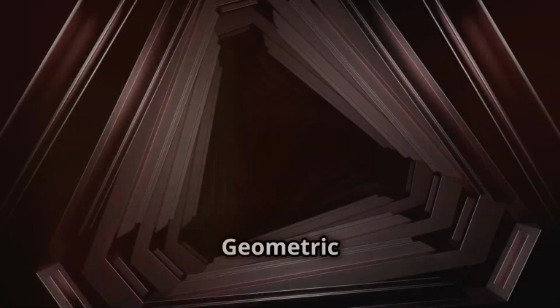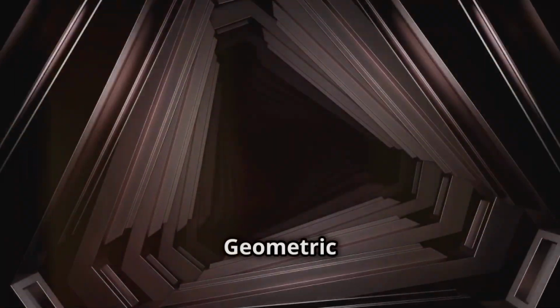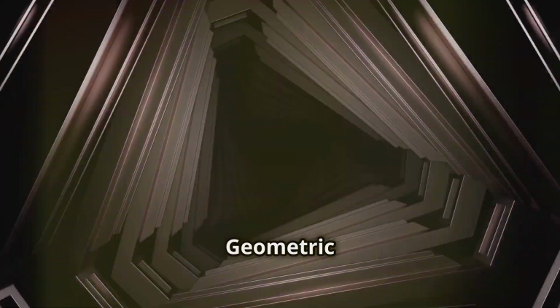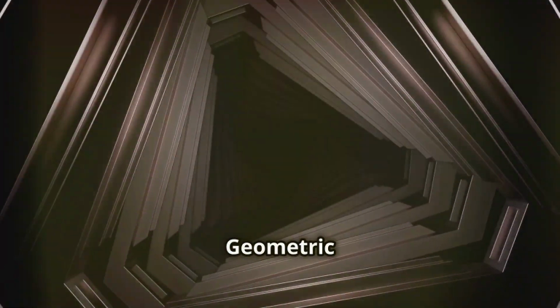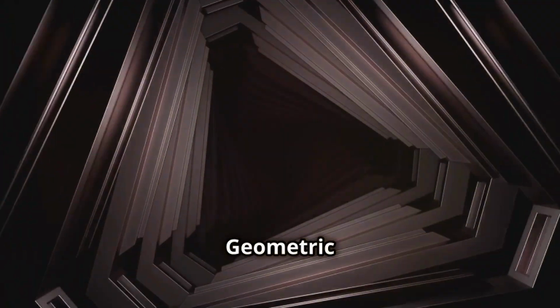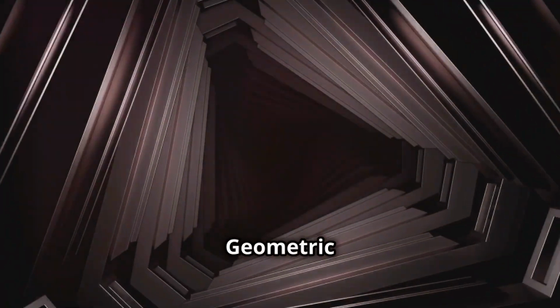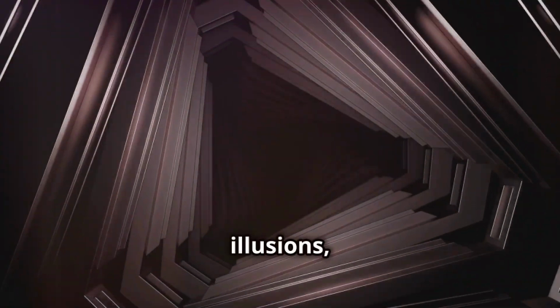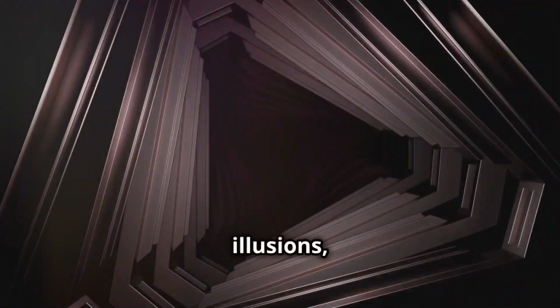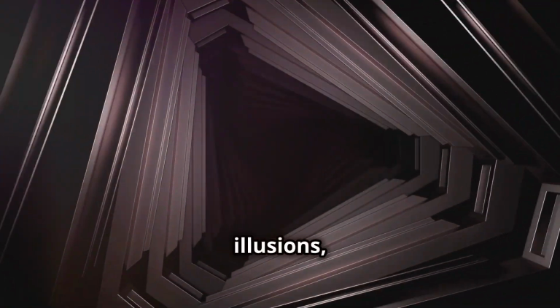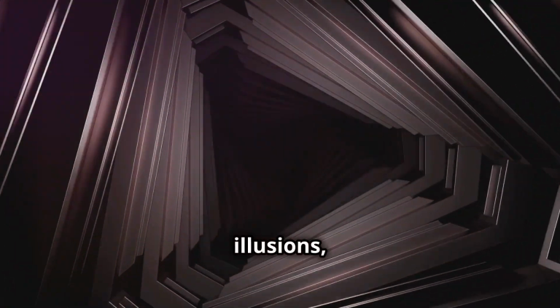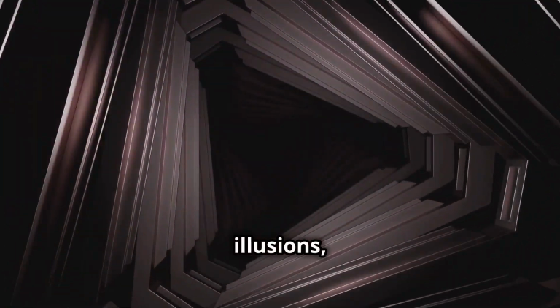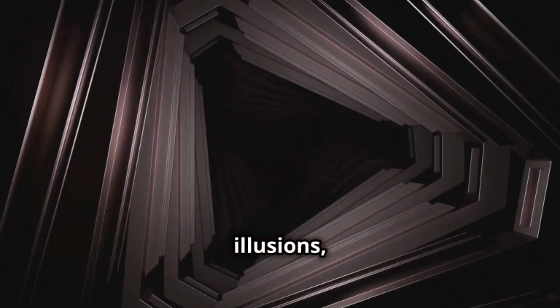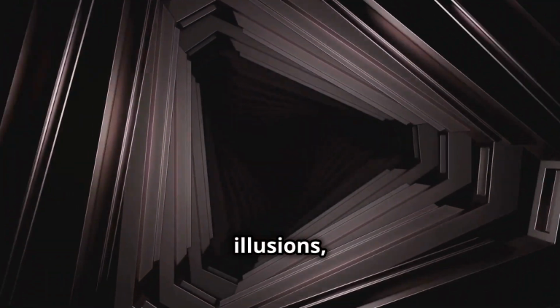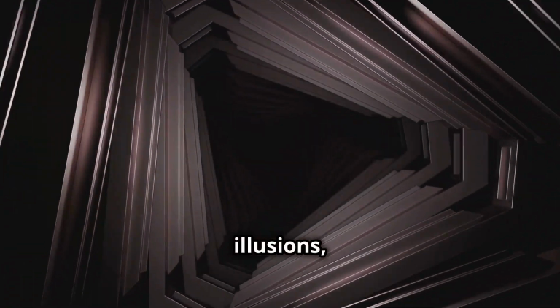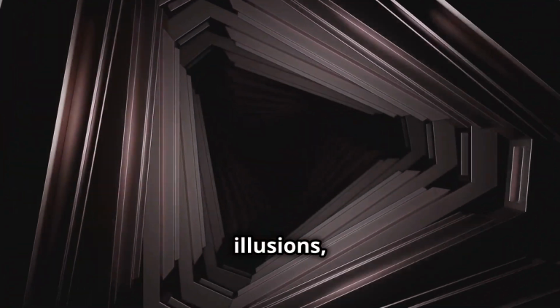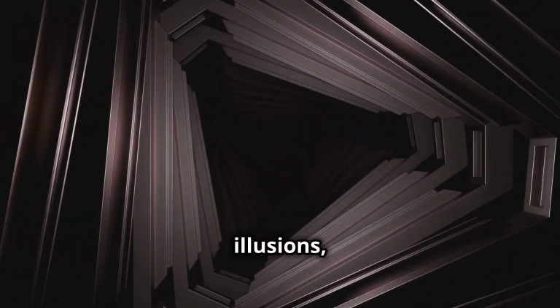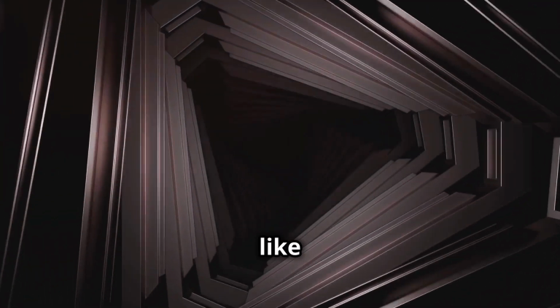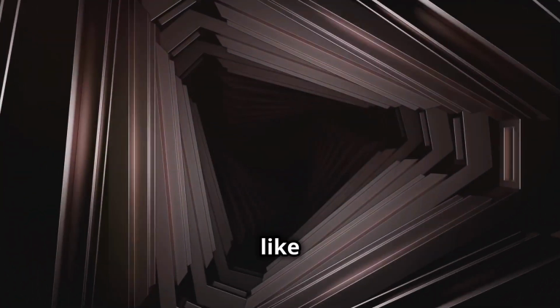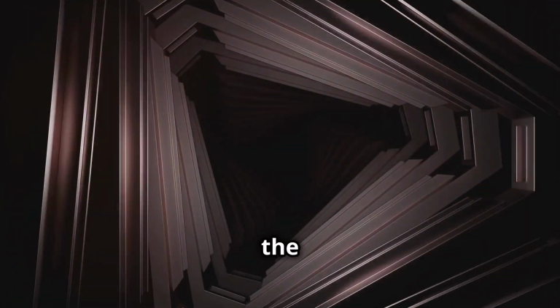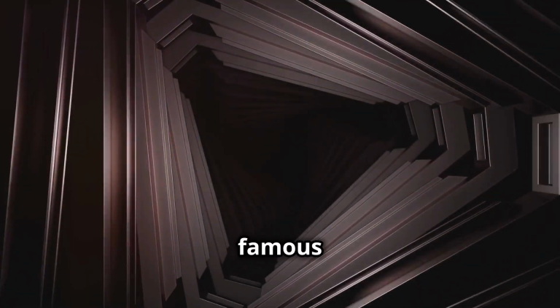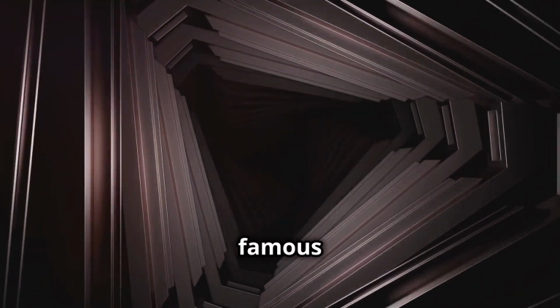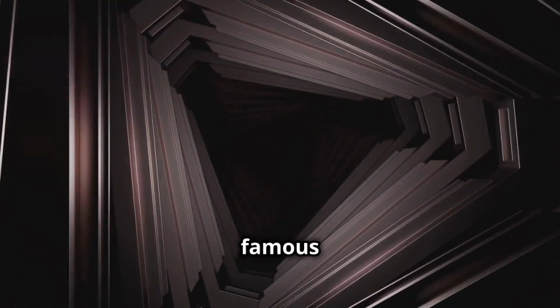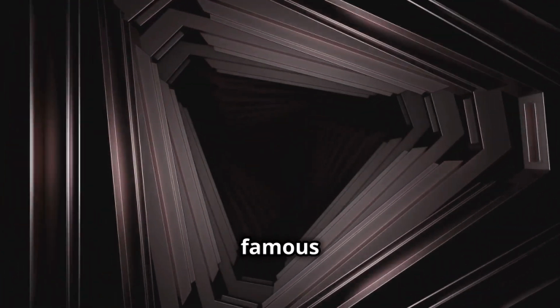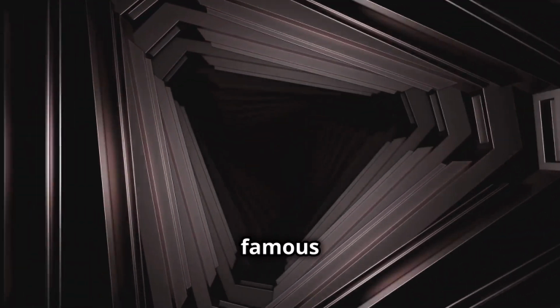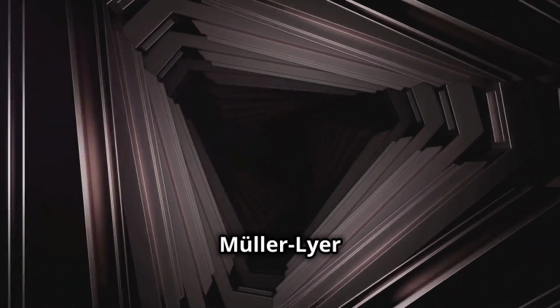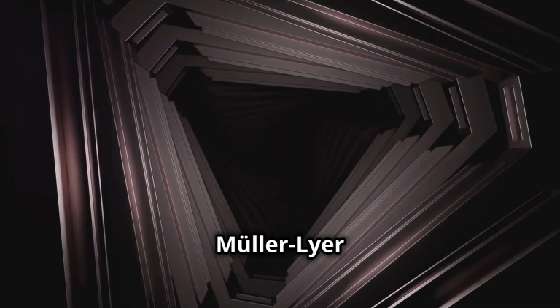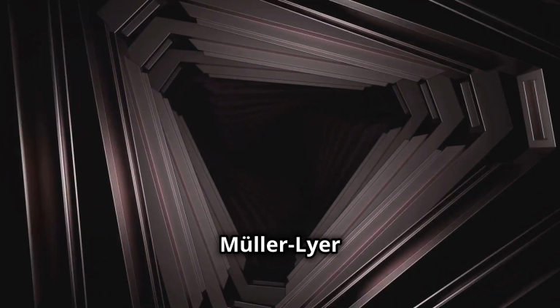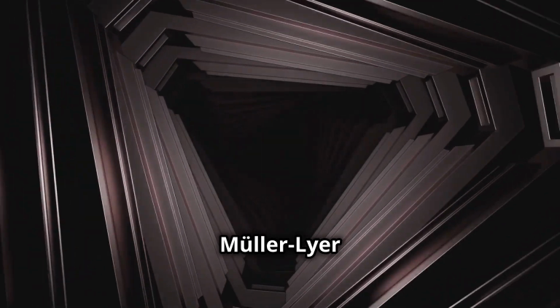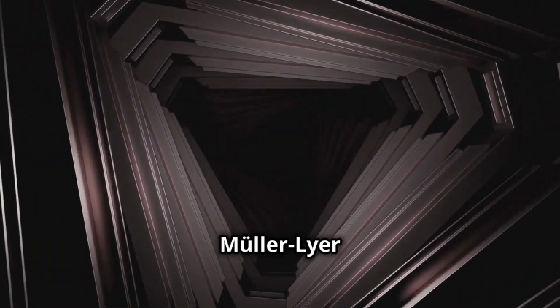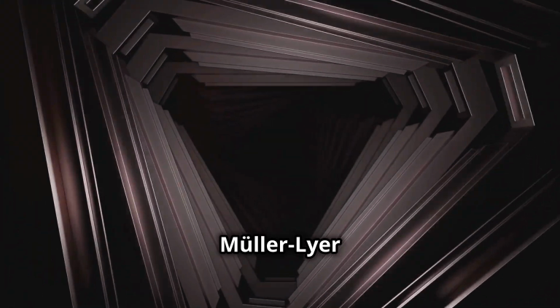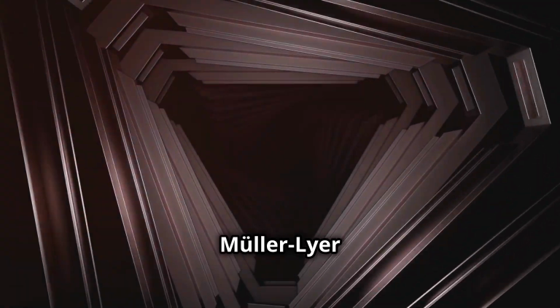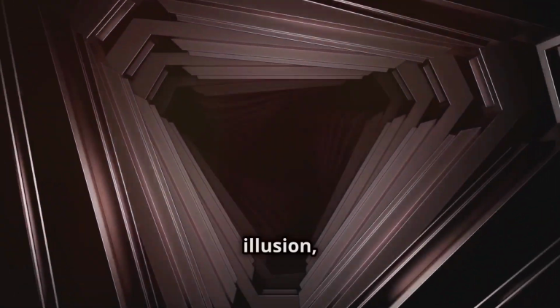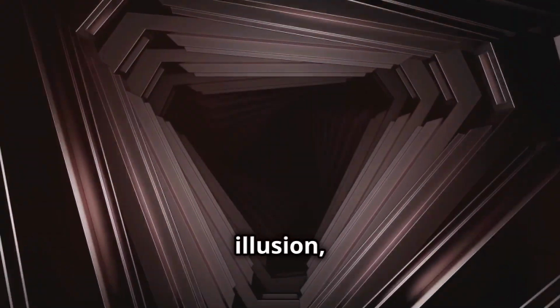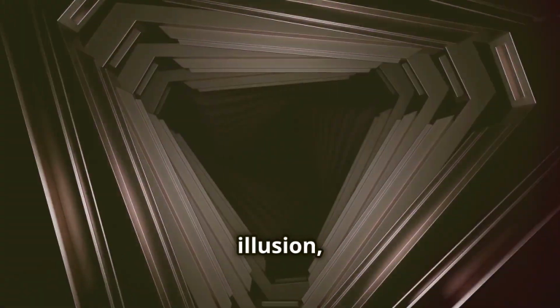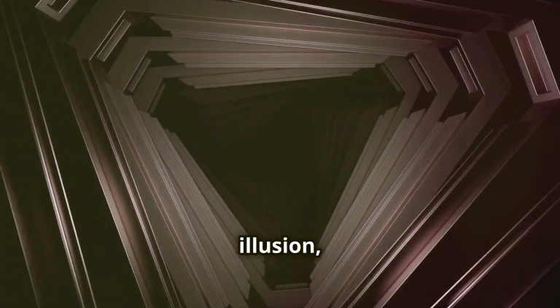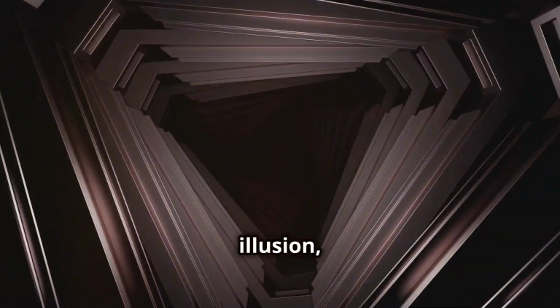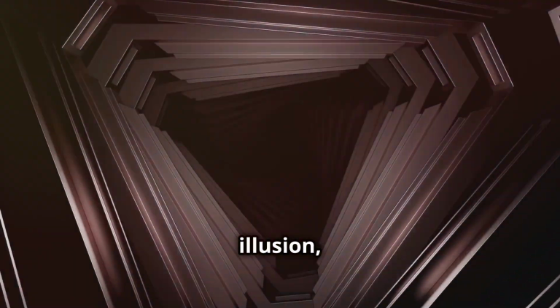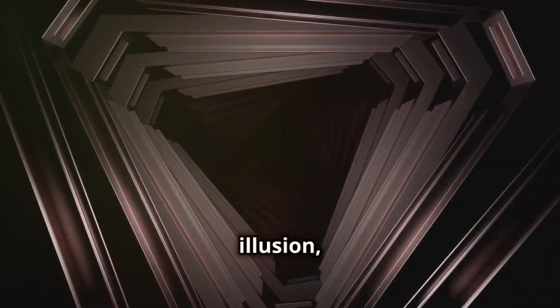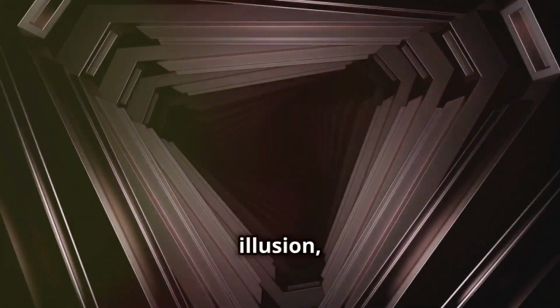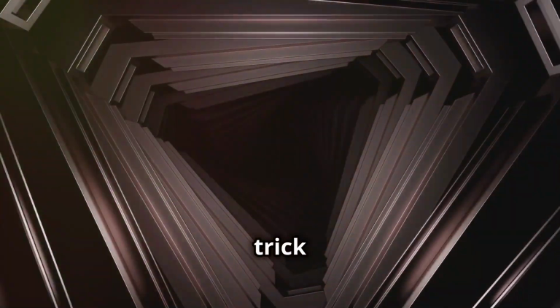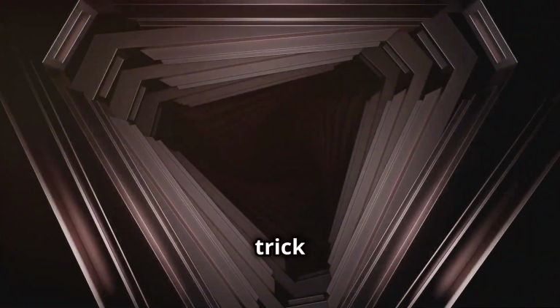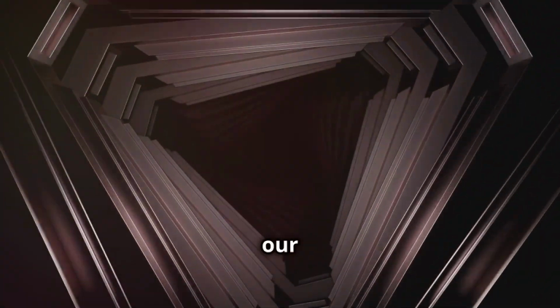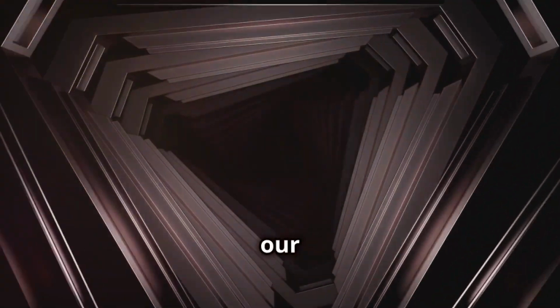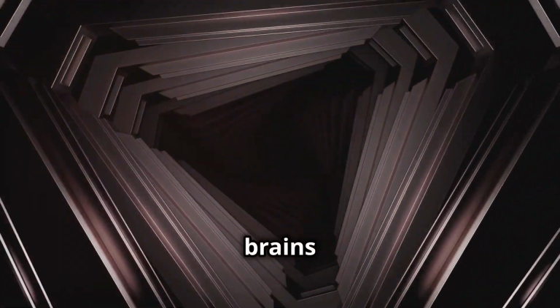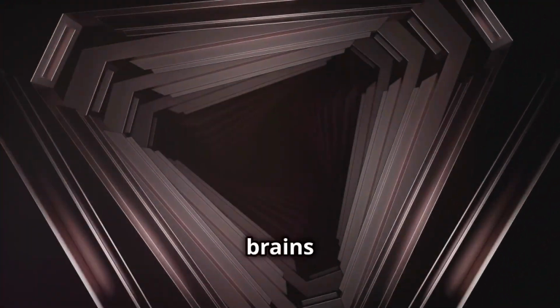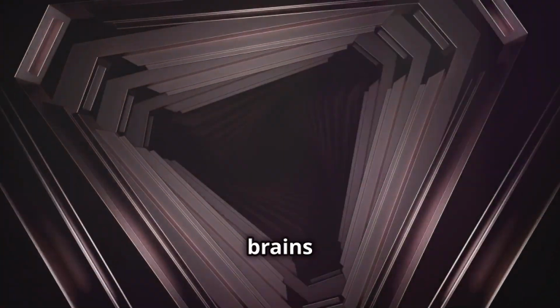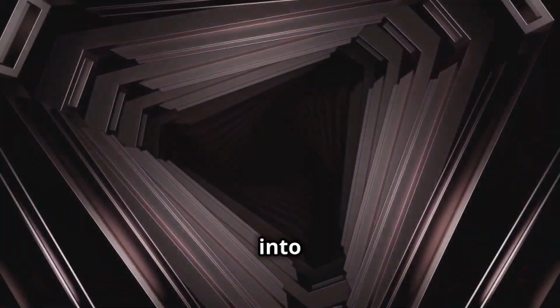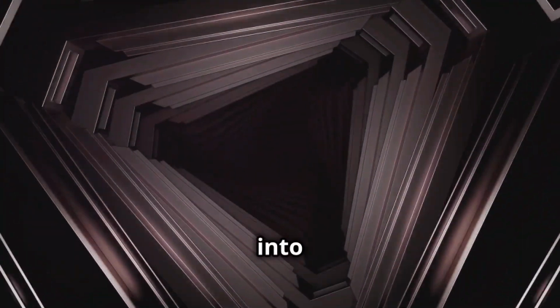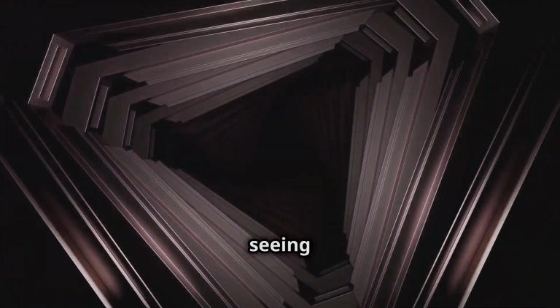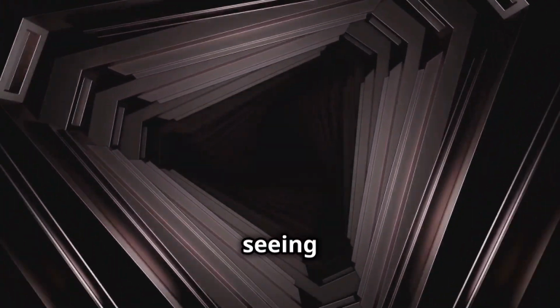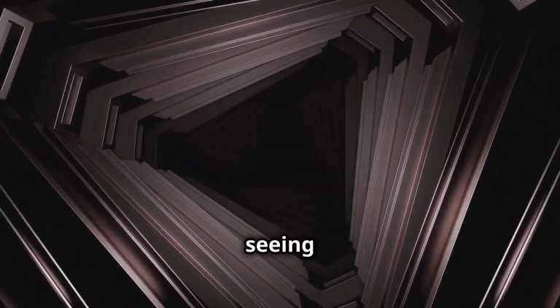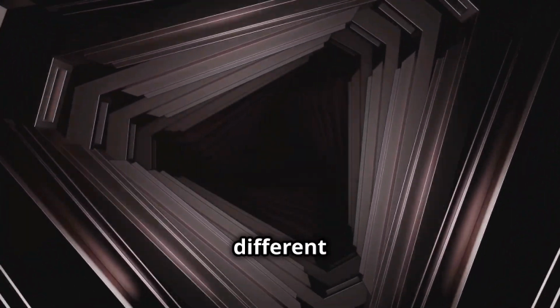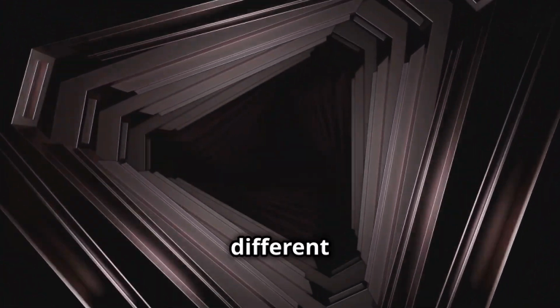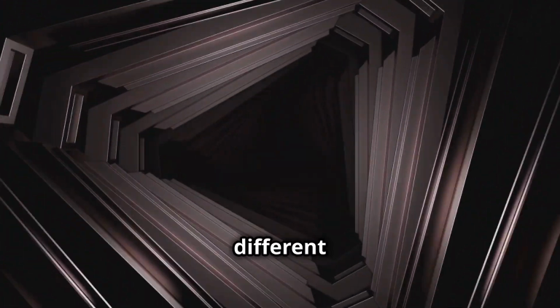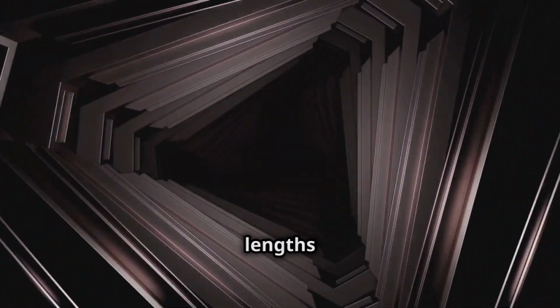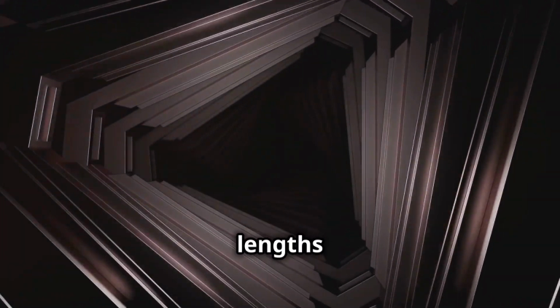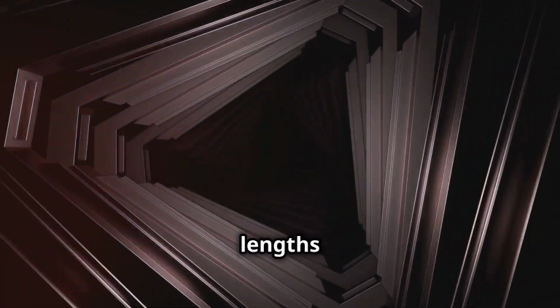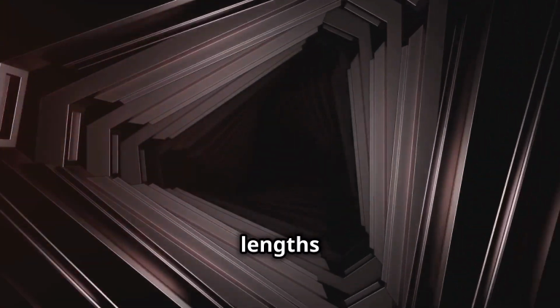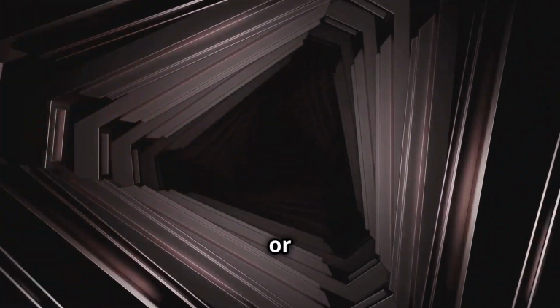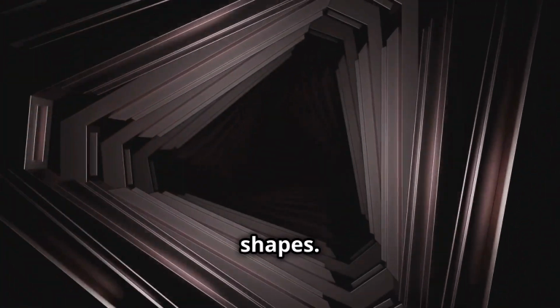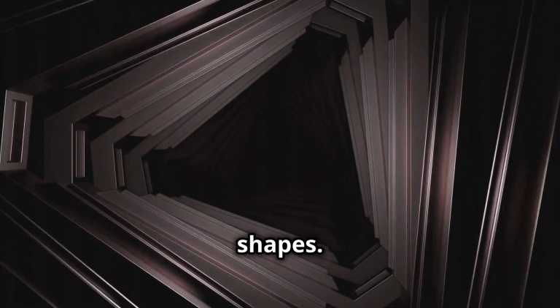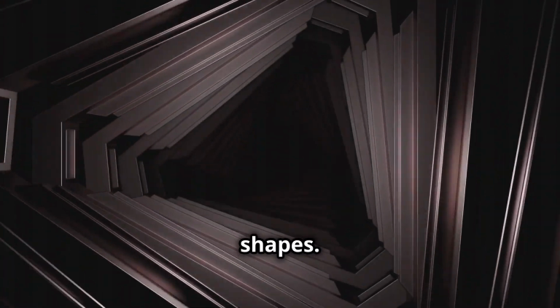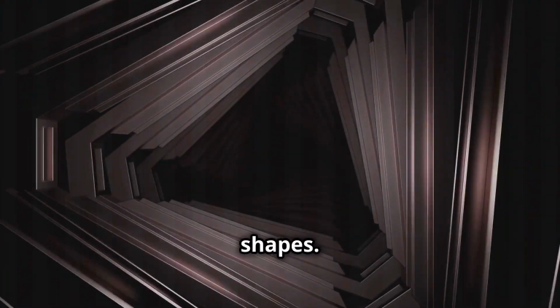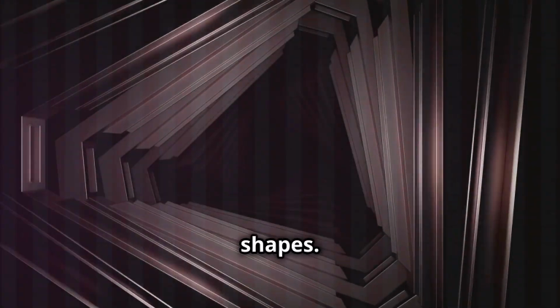Geometric illusions, like the famous Müller-Lyer illusion, trick our brains into seeing different lengths or shapes.